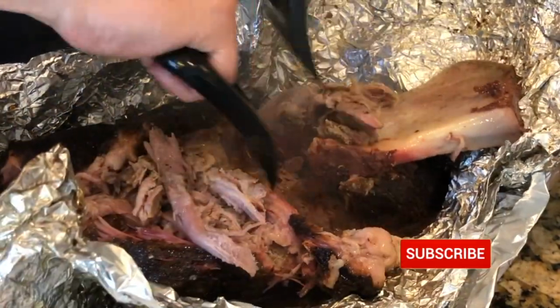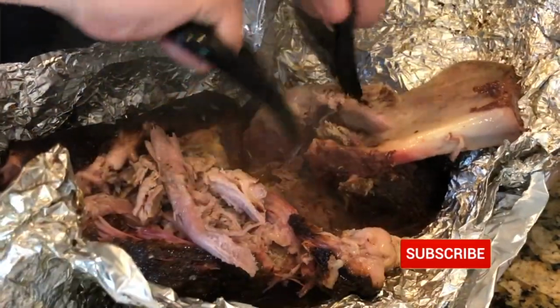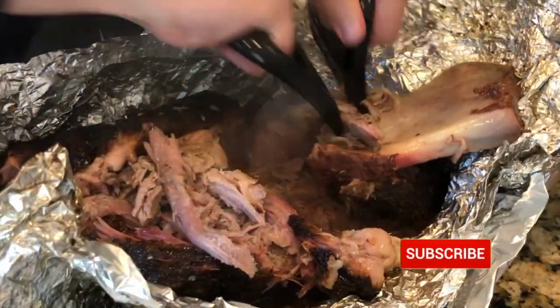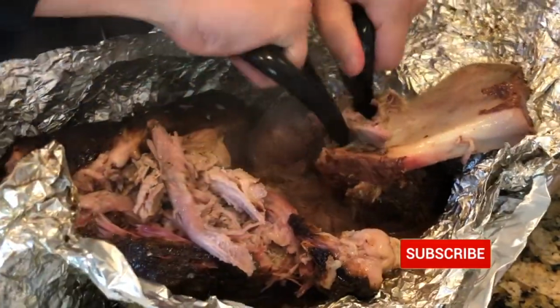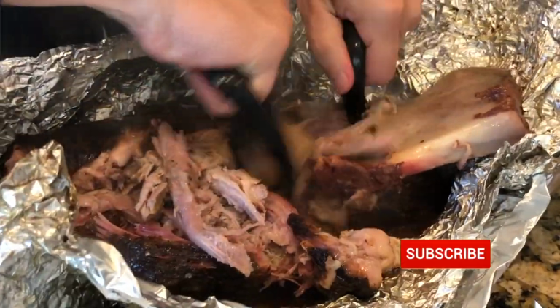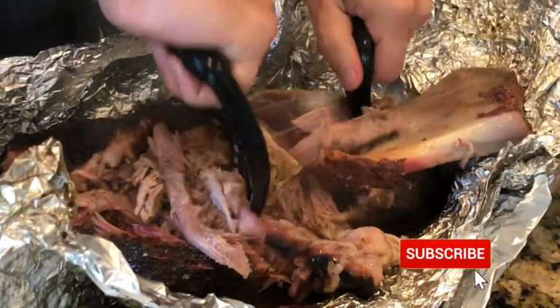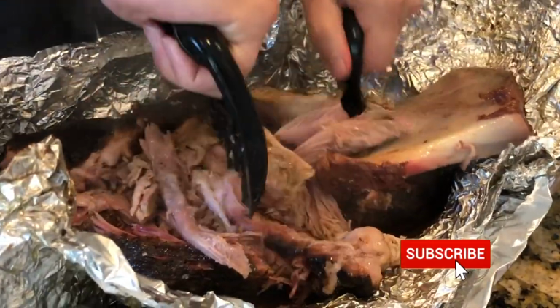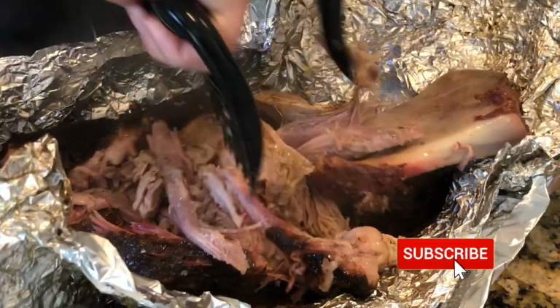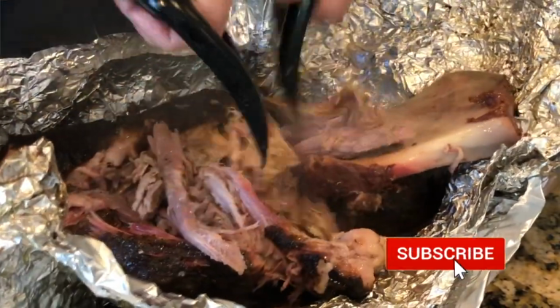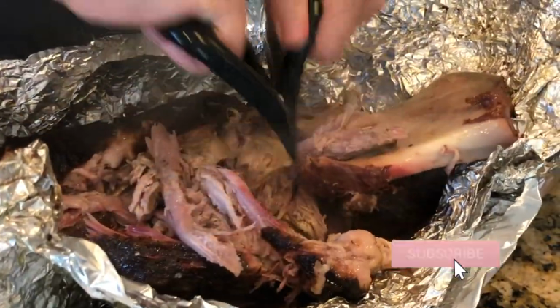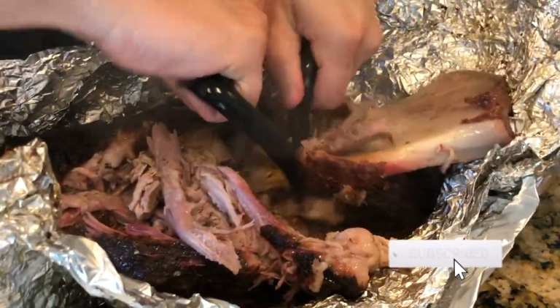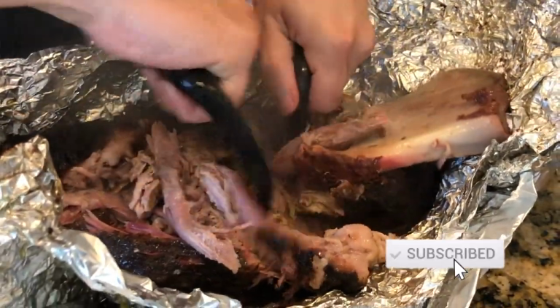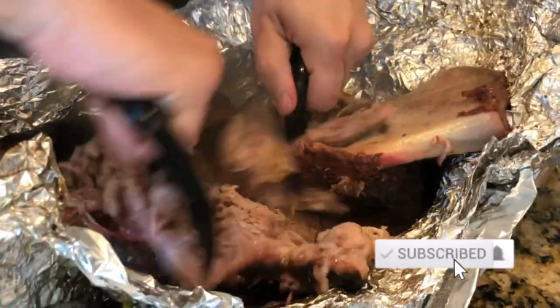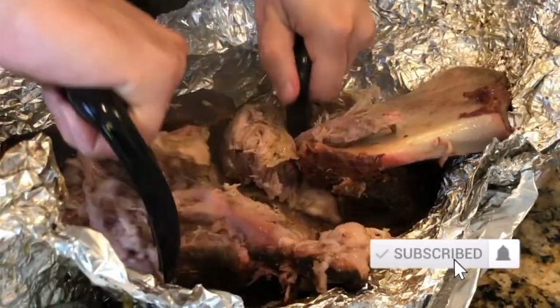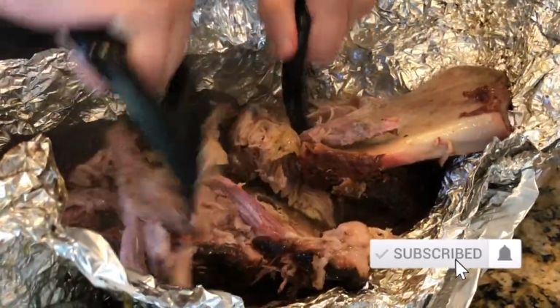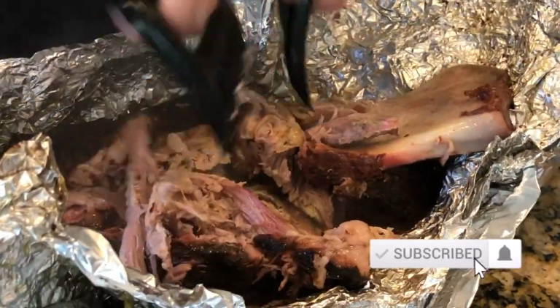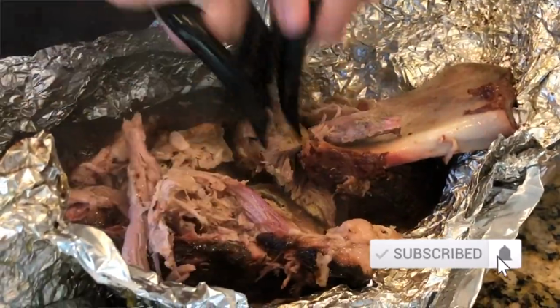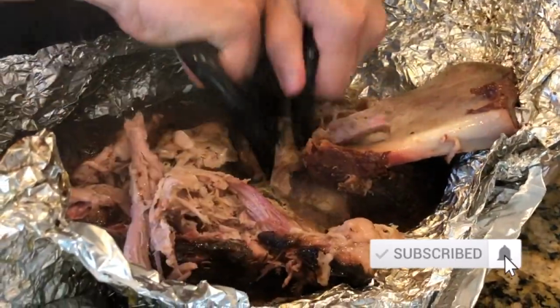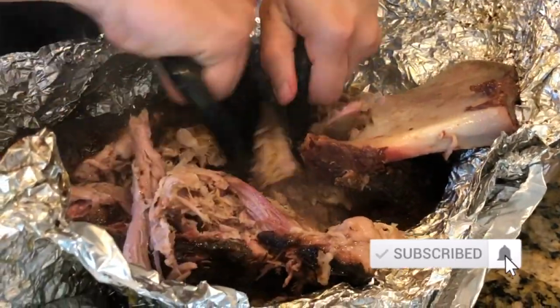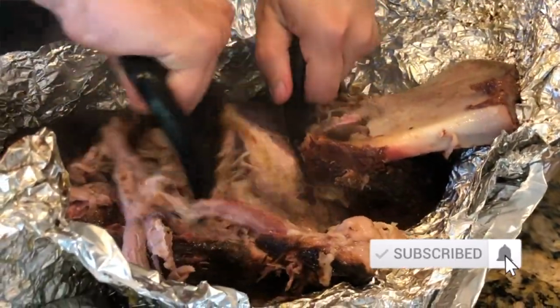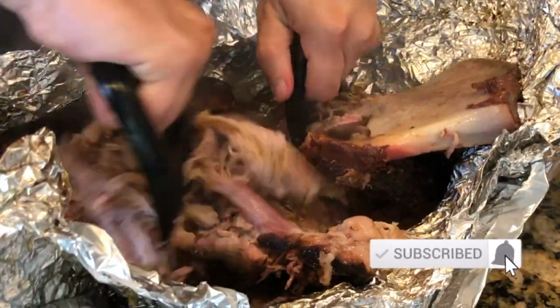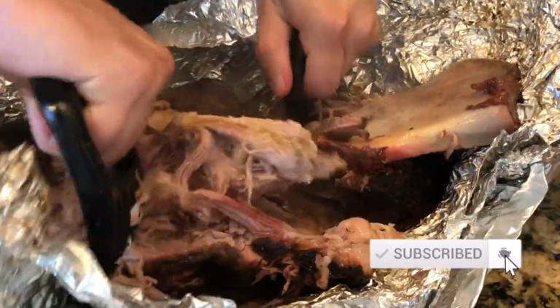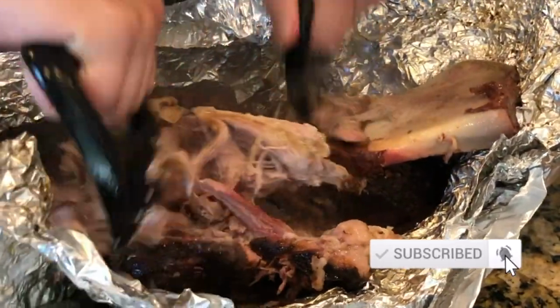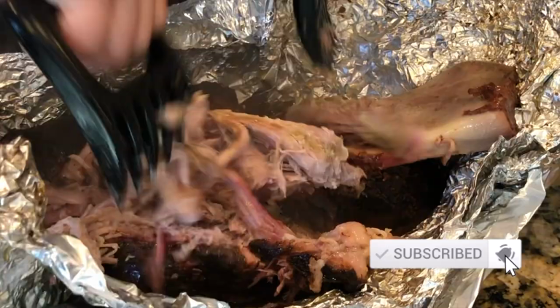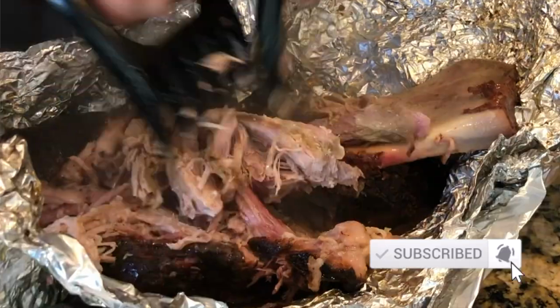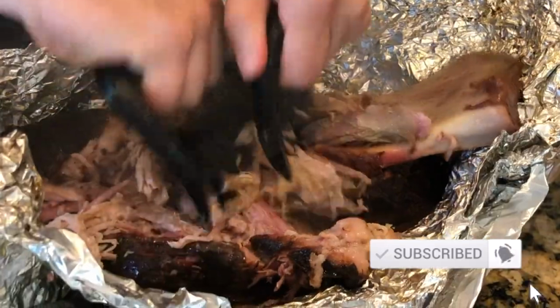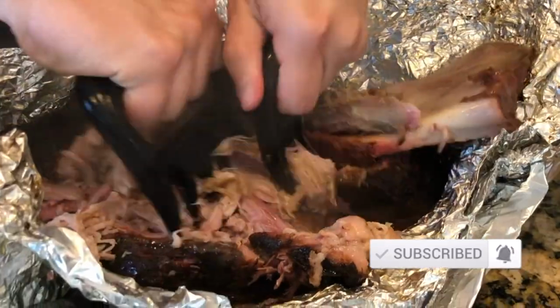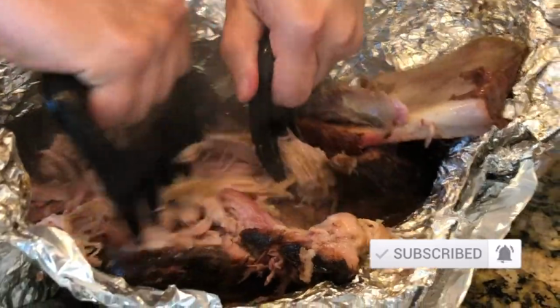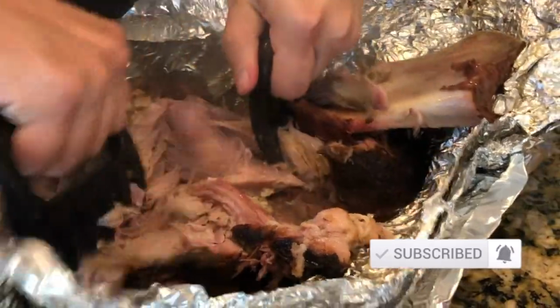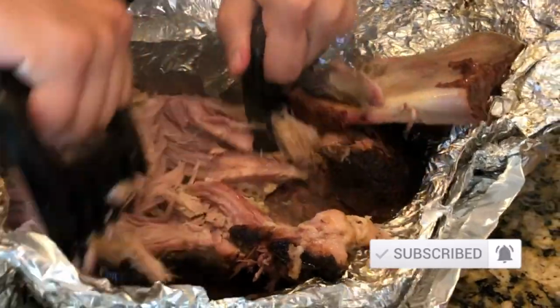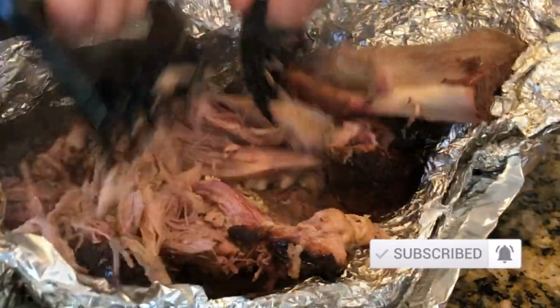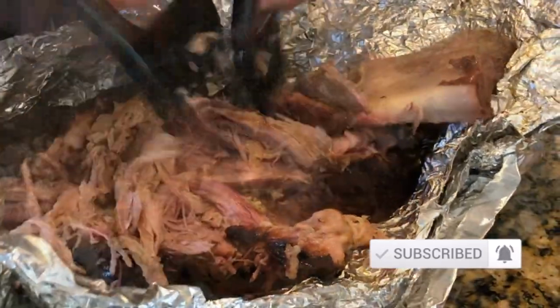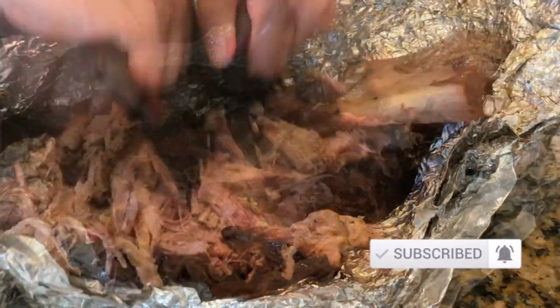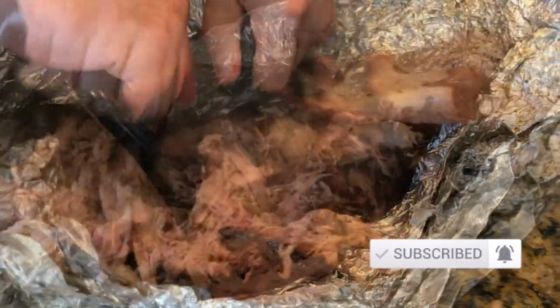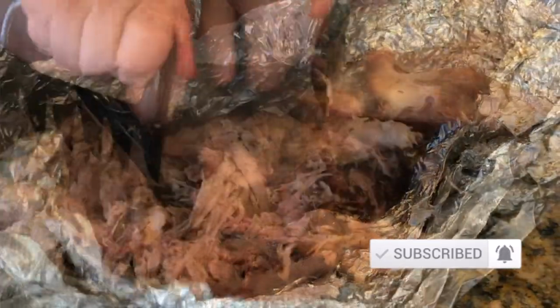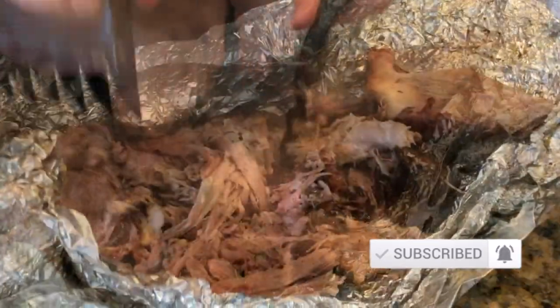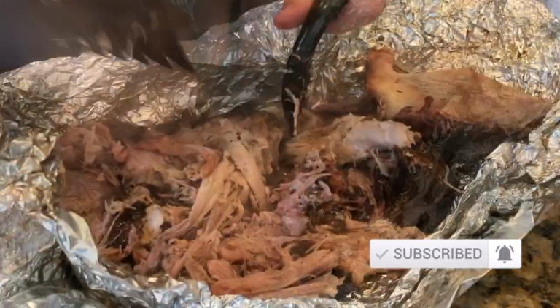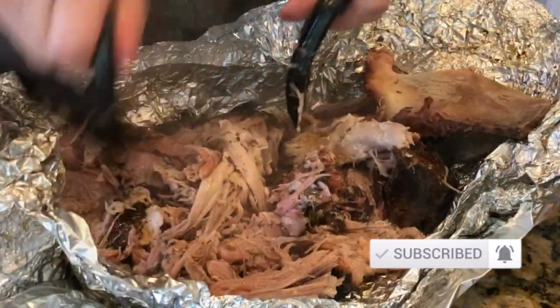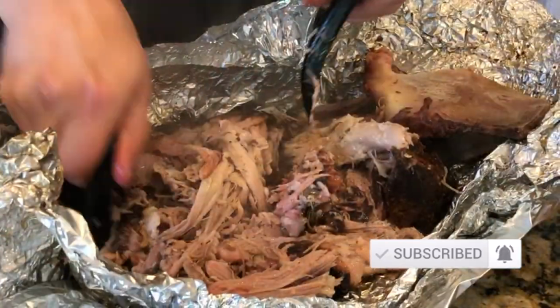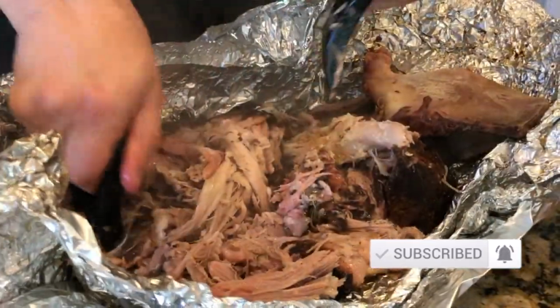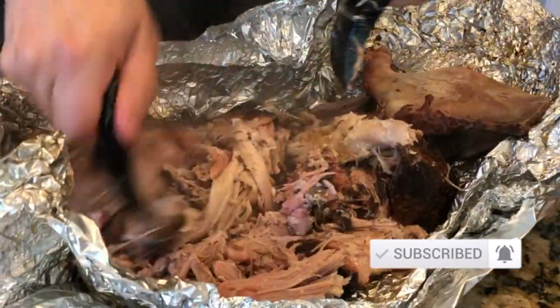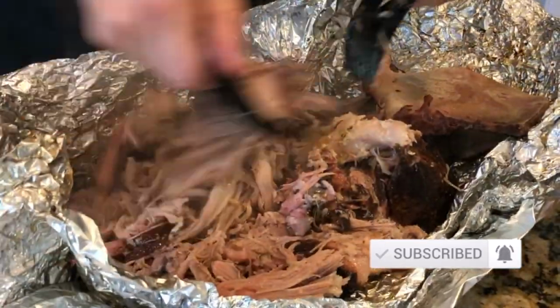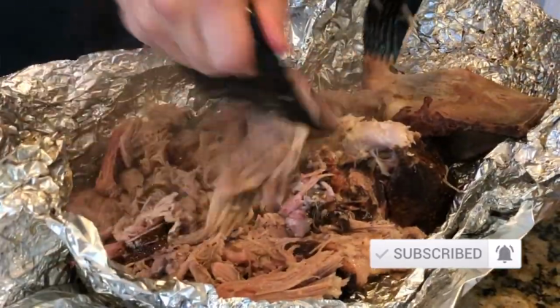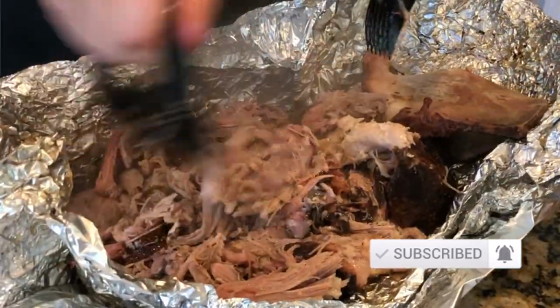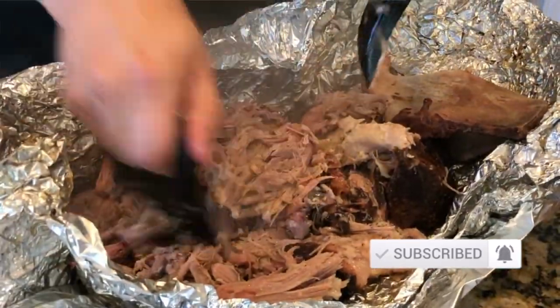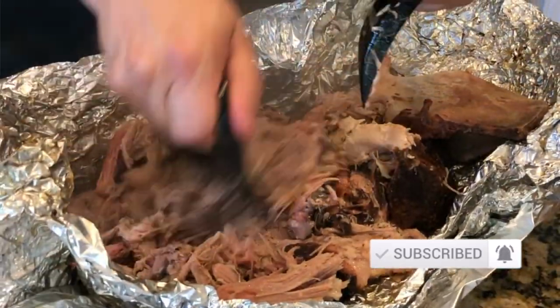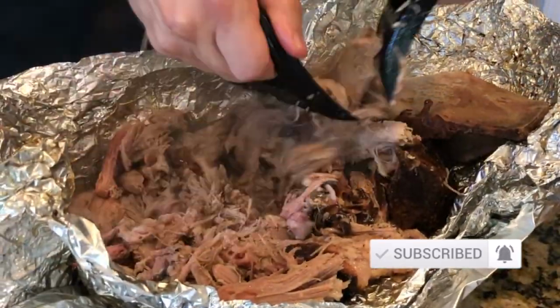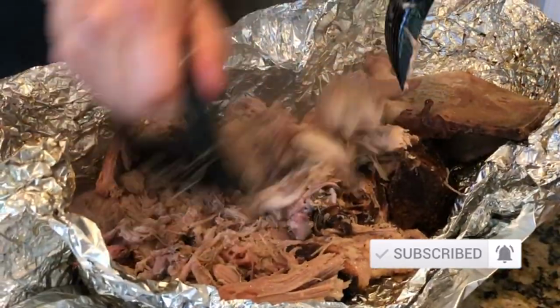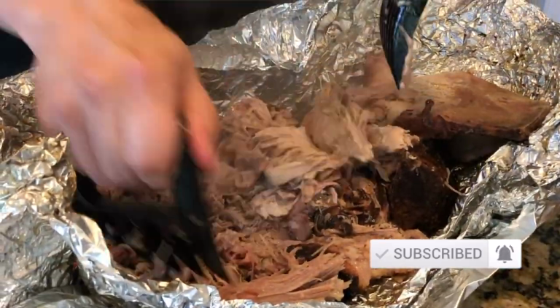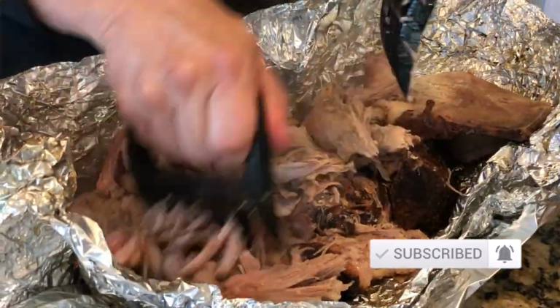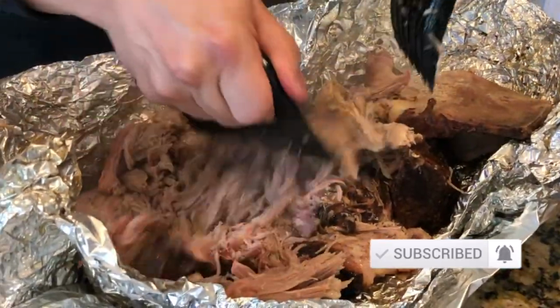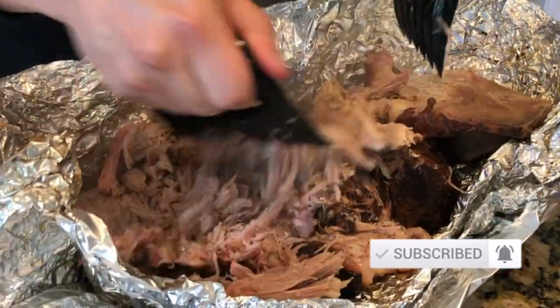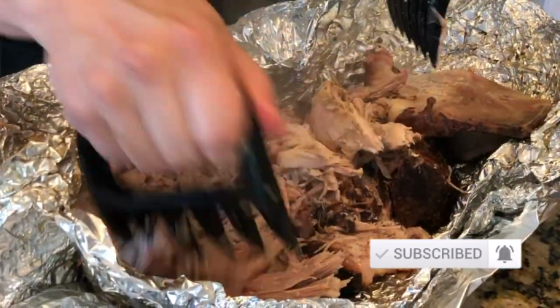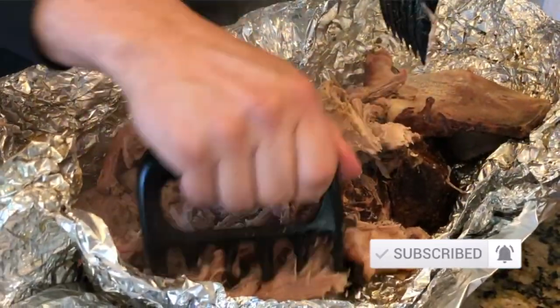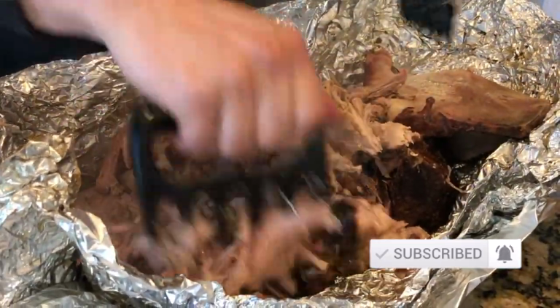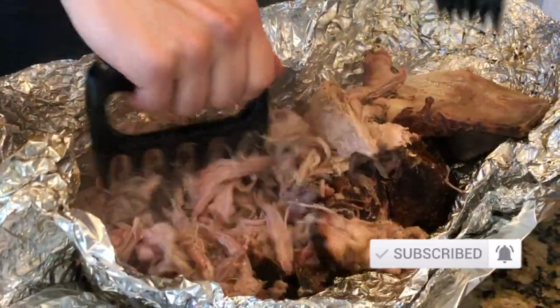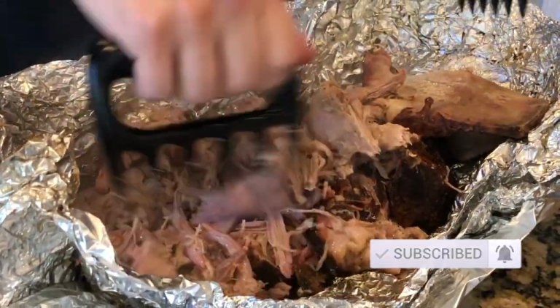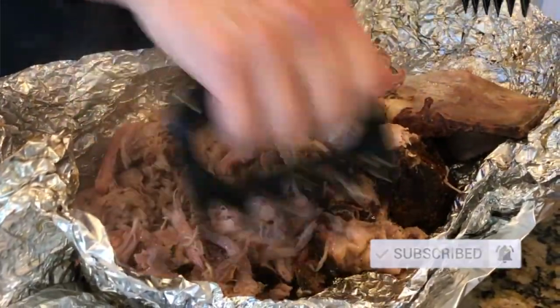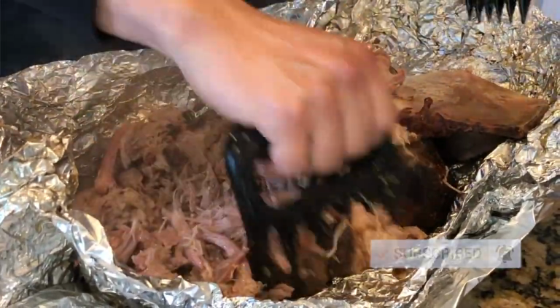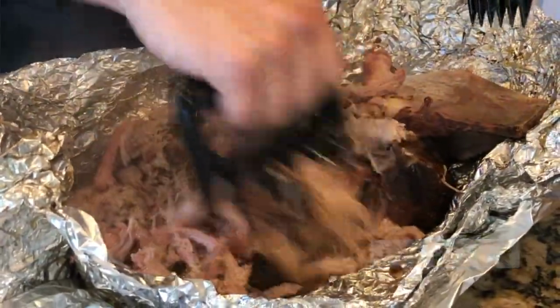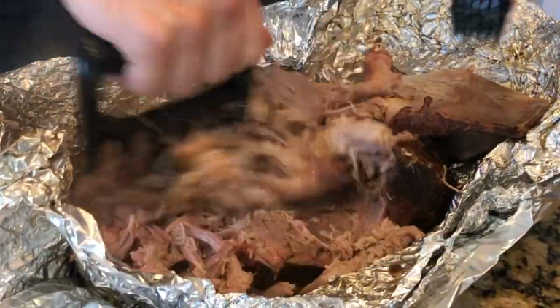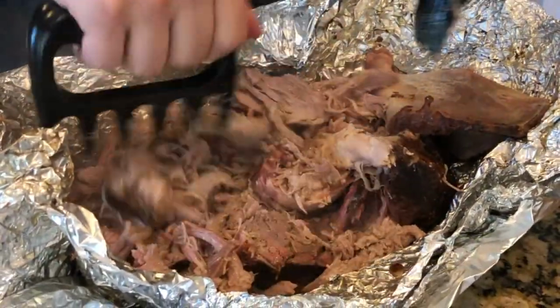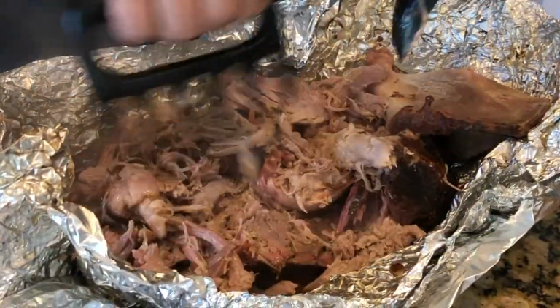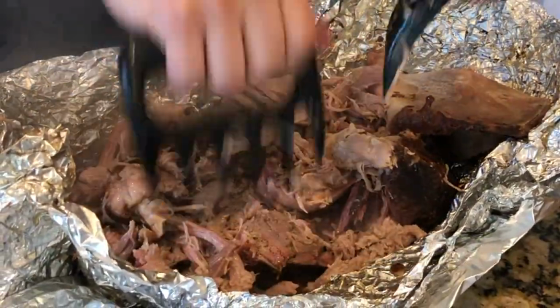Thanks for watching this video and be sure to check out our other content as well. If you like what you see, leave us a comment and hit the subscribe button.